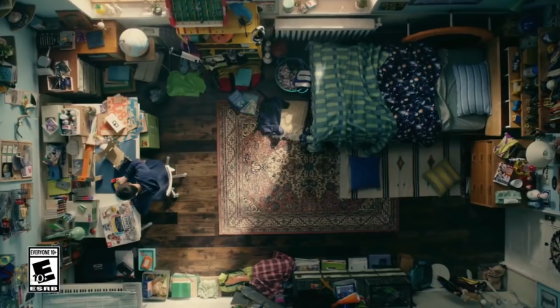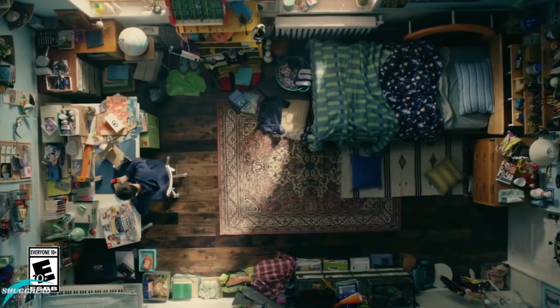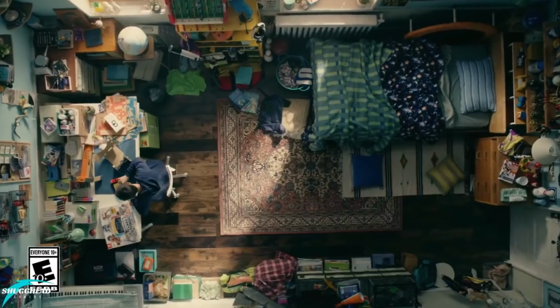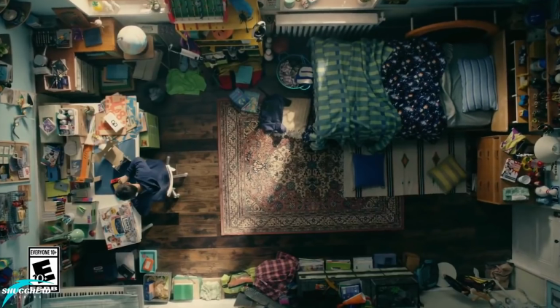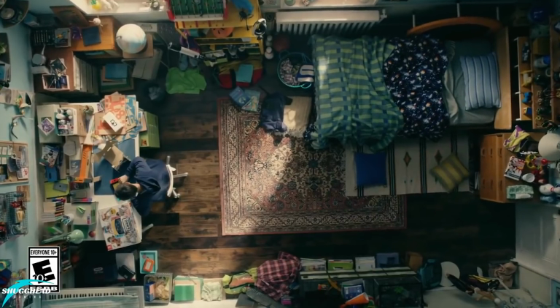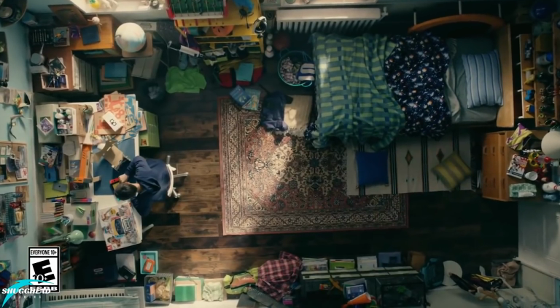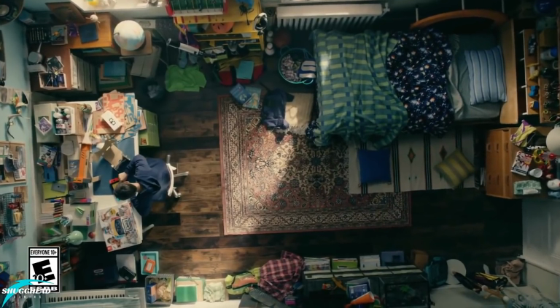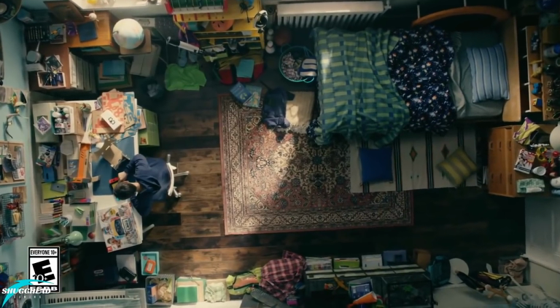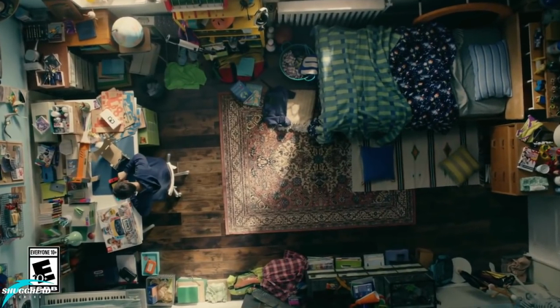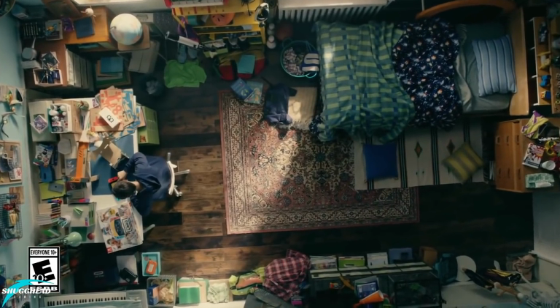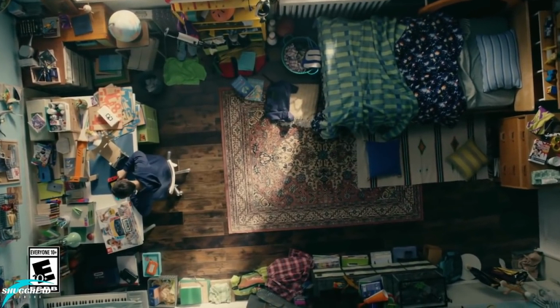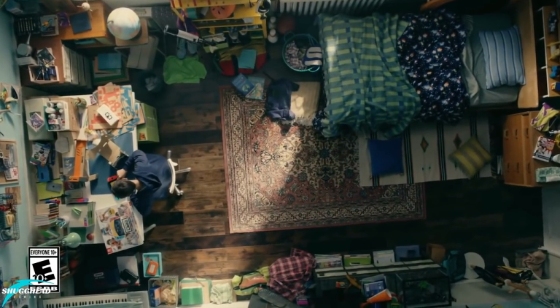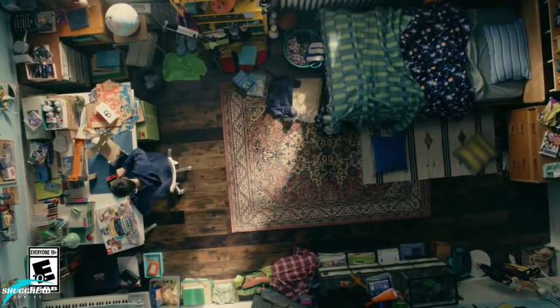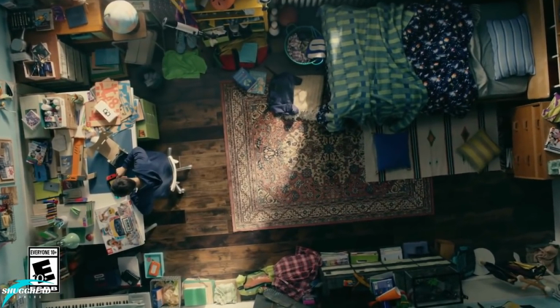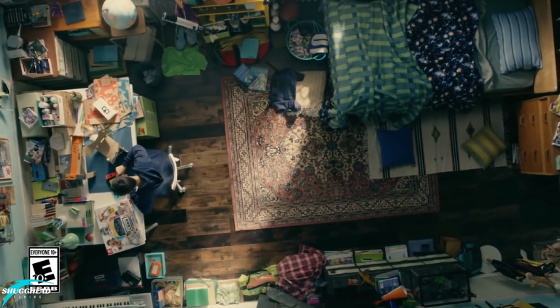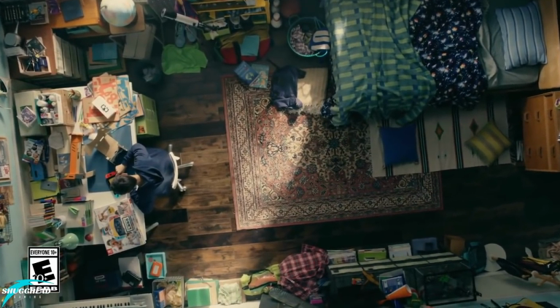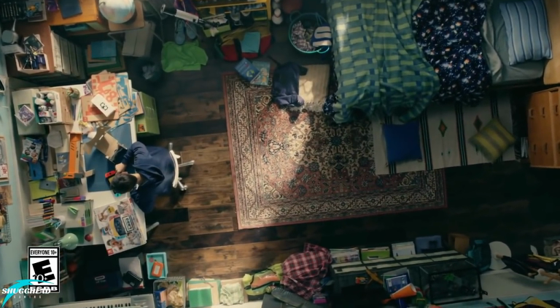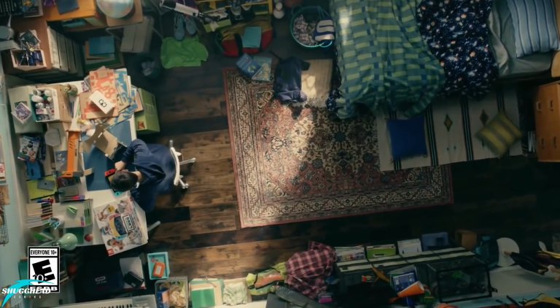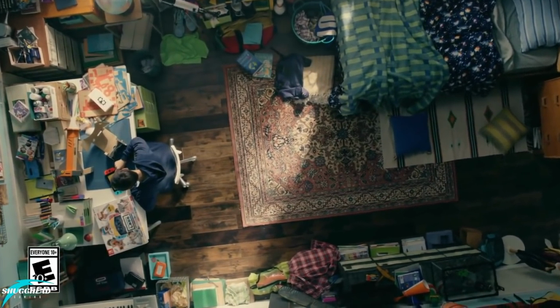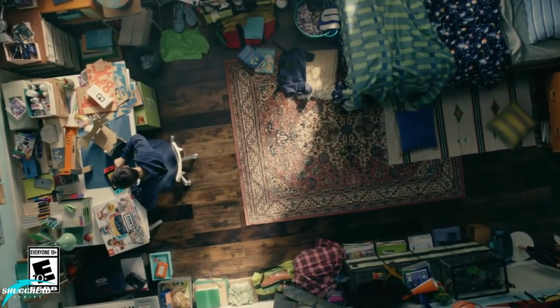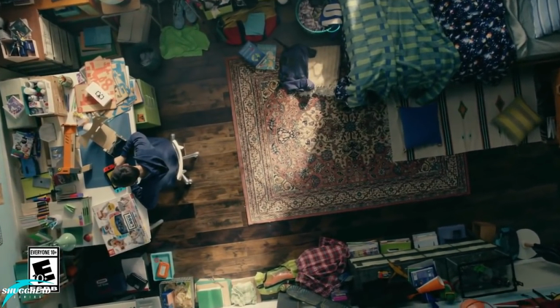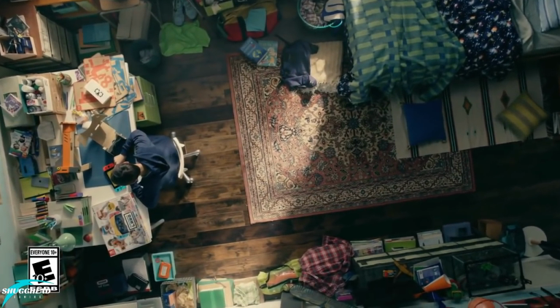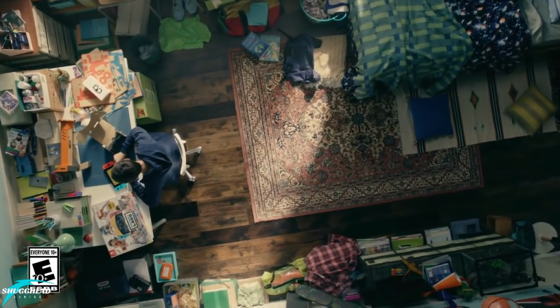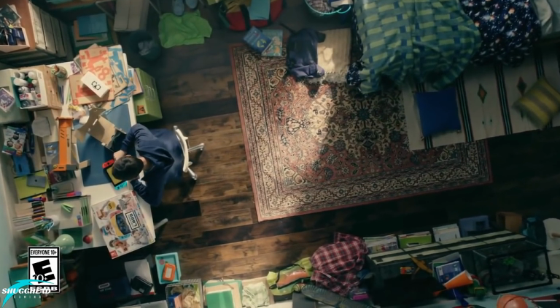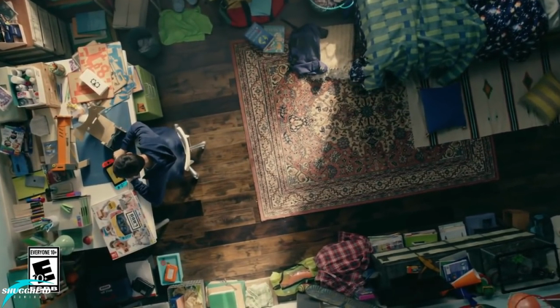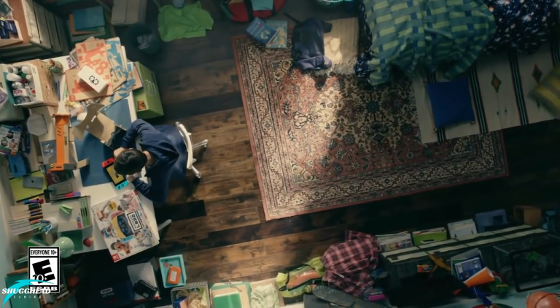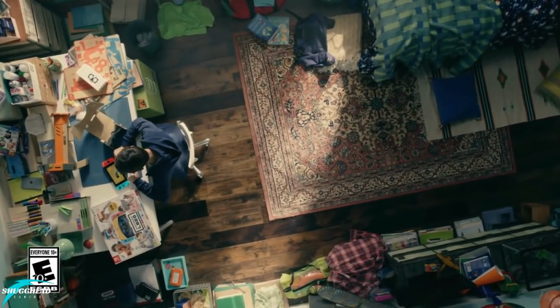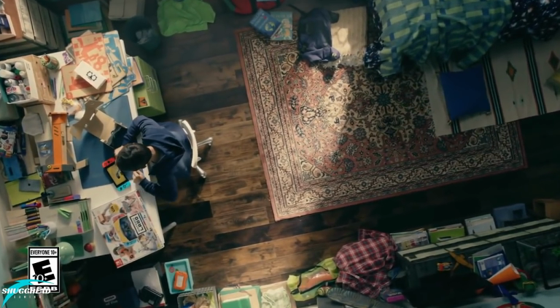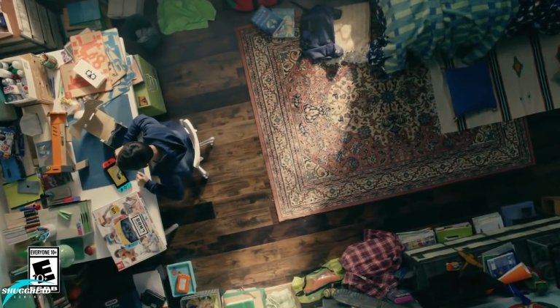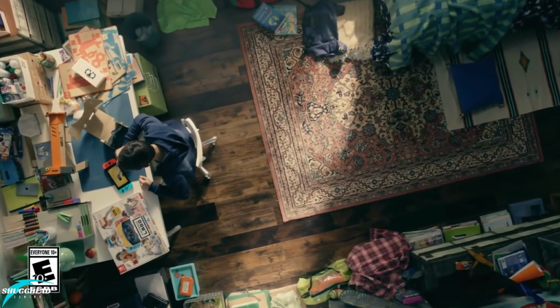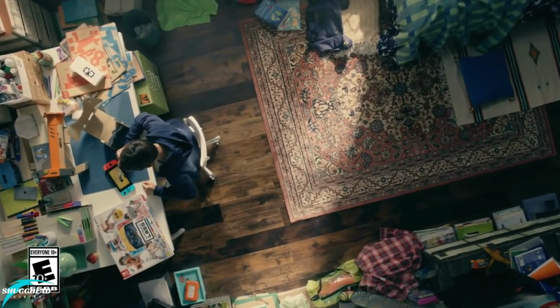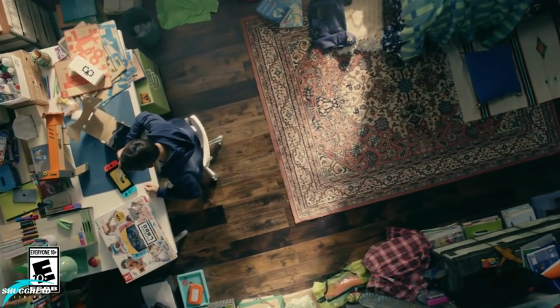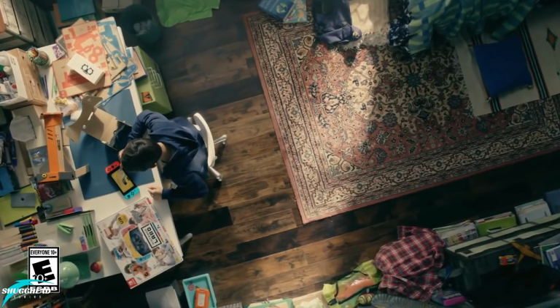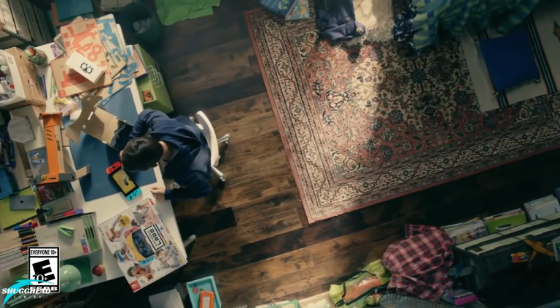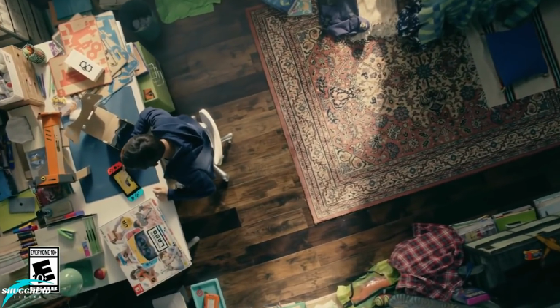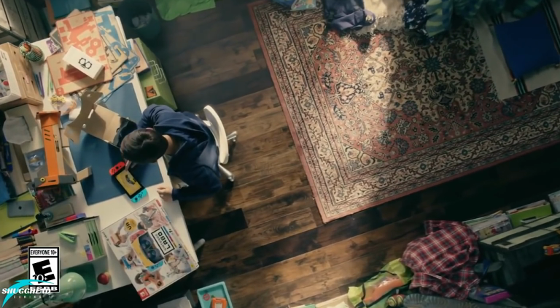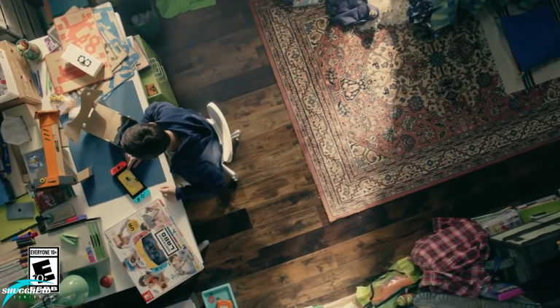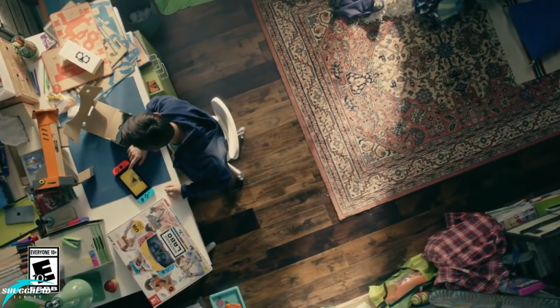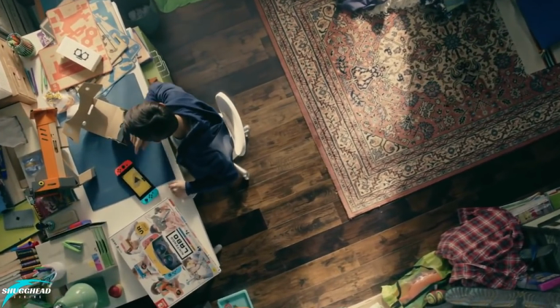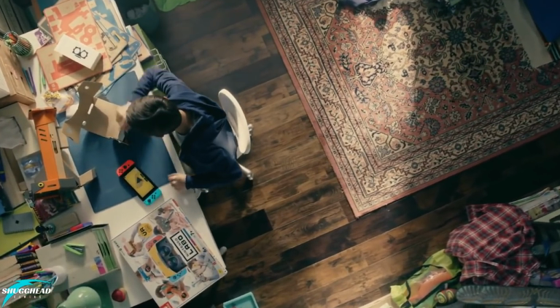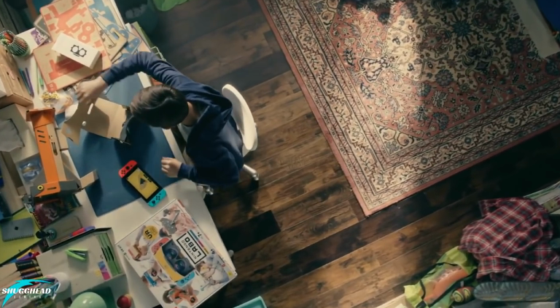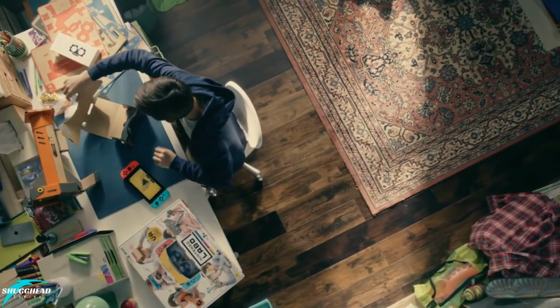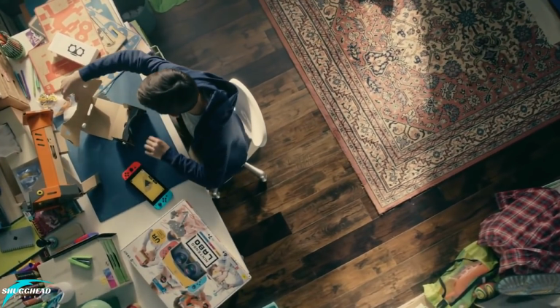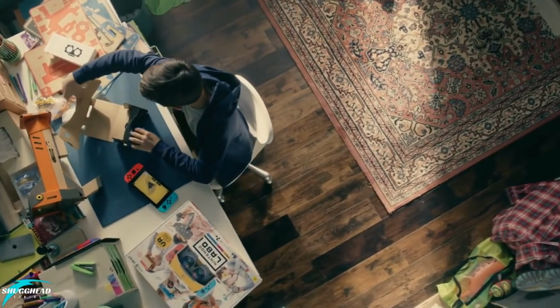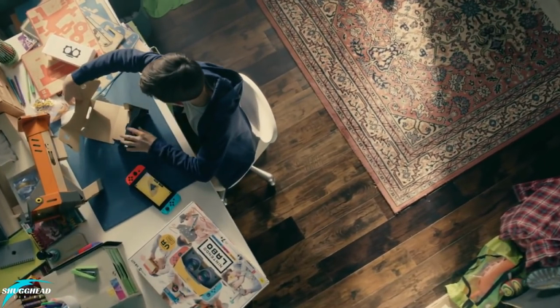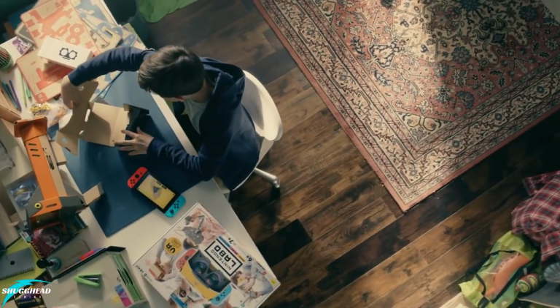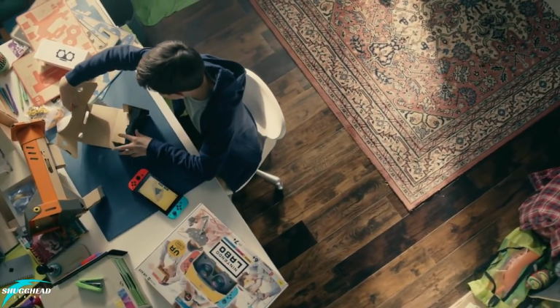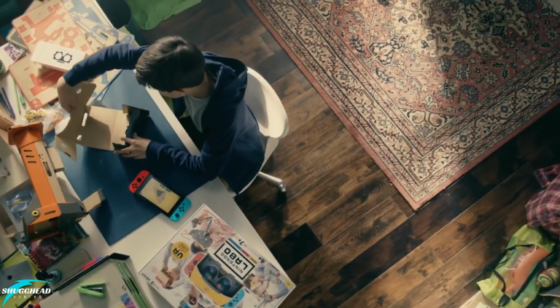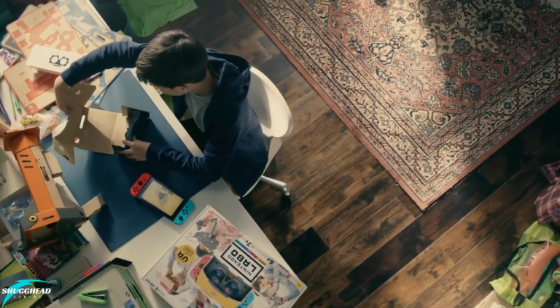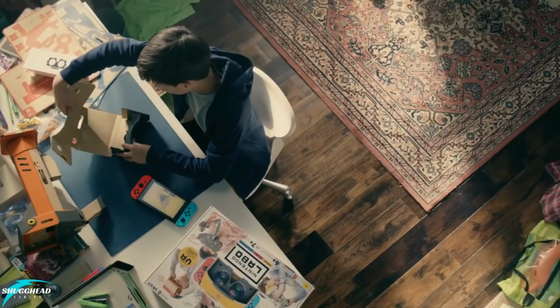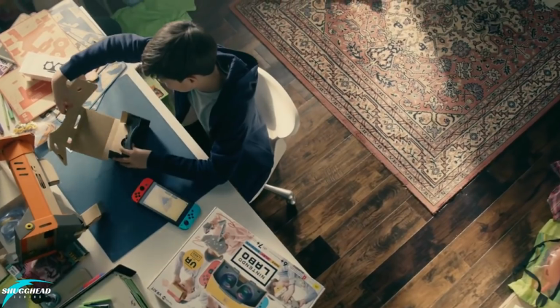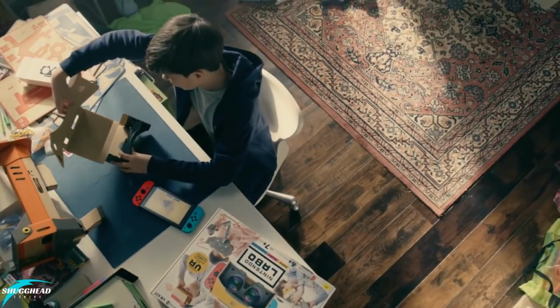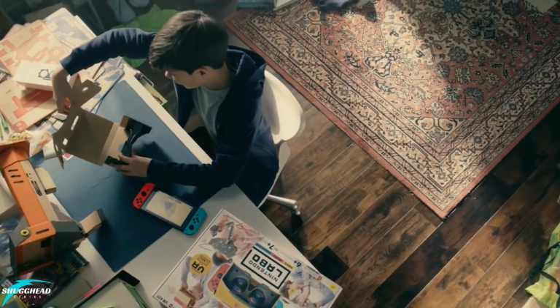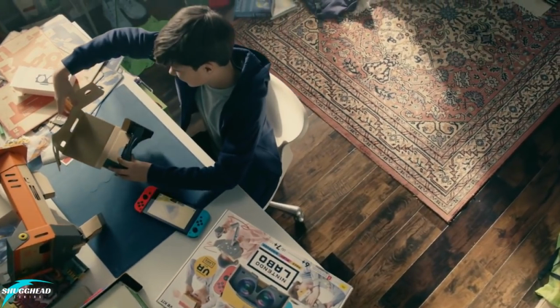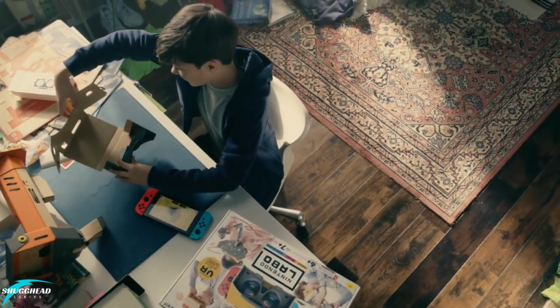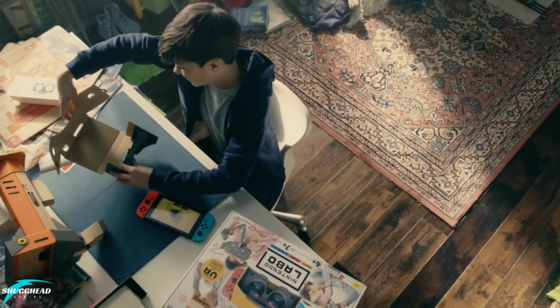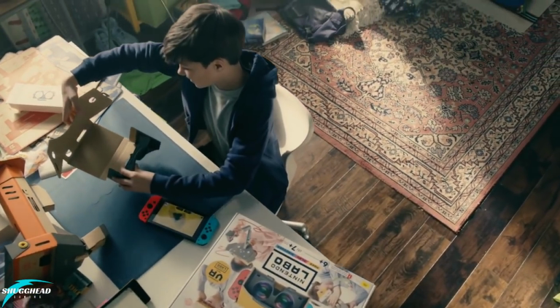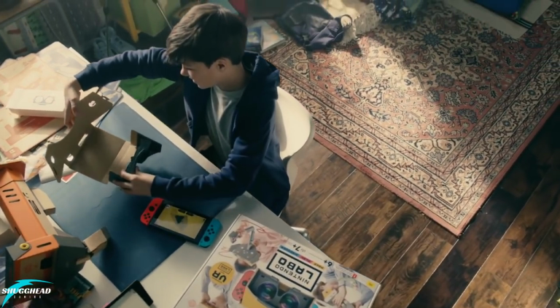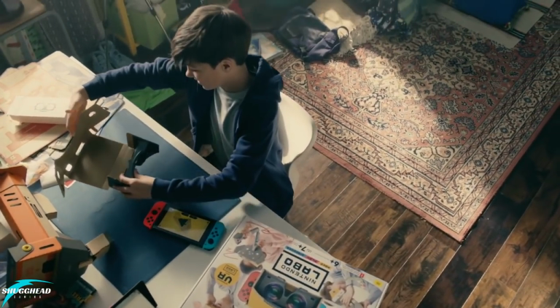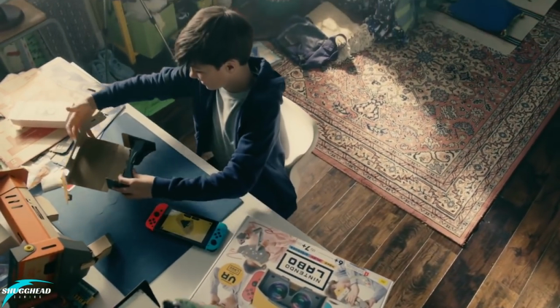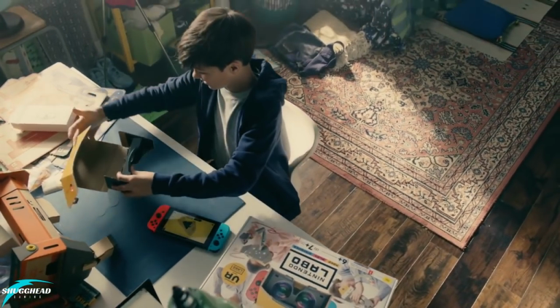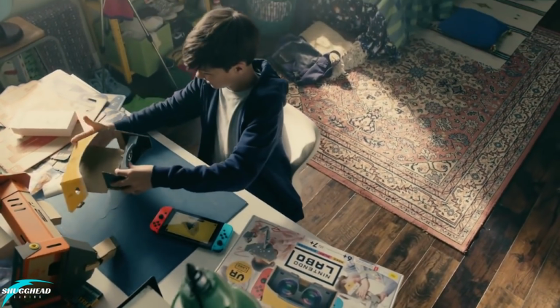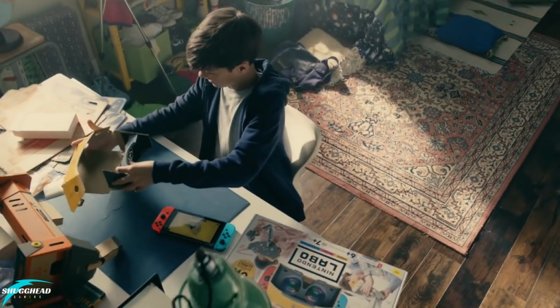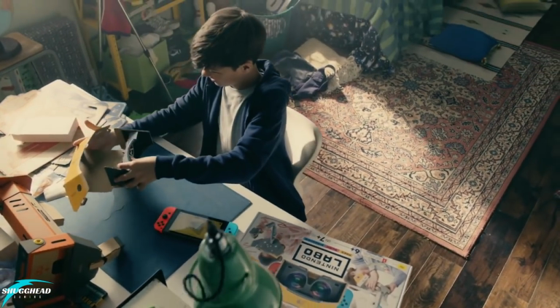Hey guys, what is going on? Chris here from Shughead Gaming, and here is my full review of the complete Nintendo Labo VR kit.